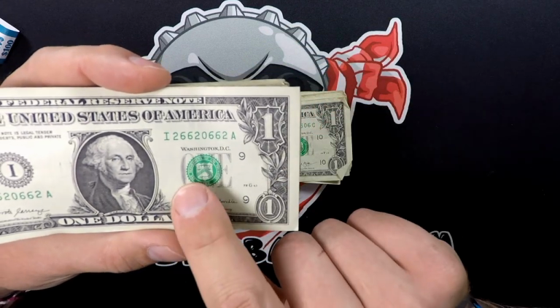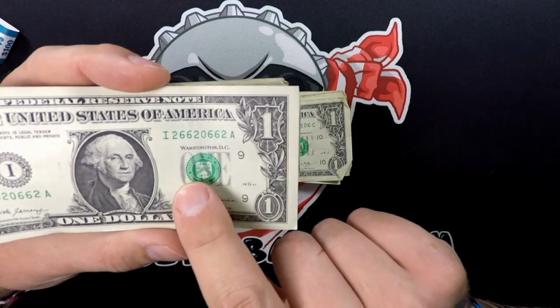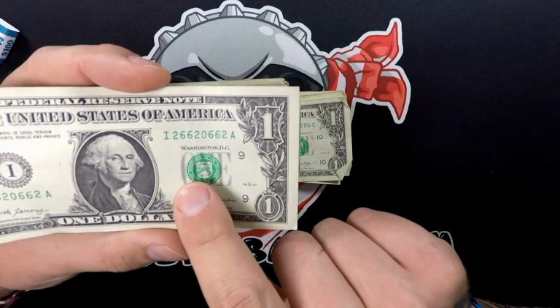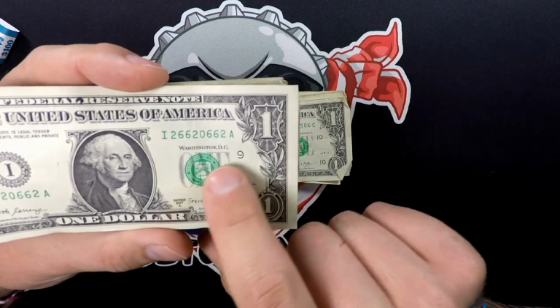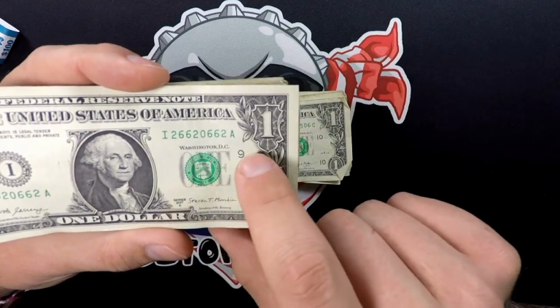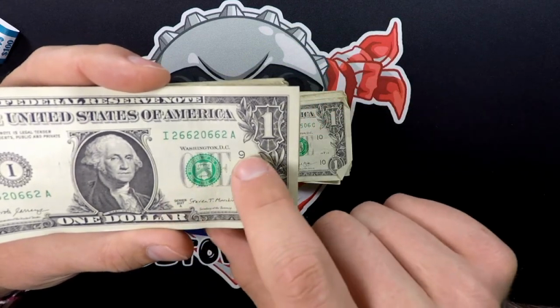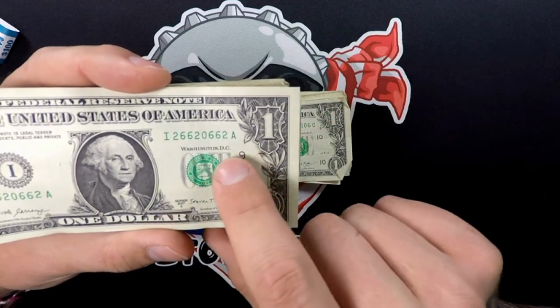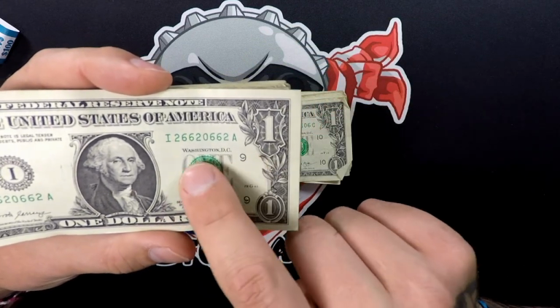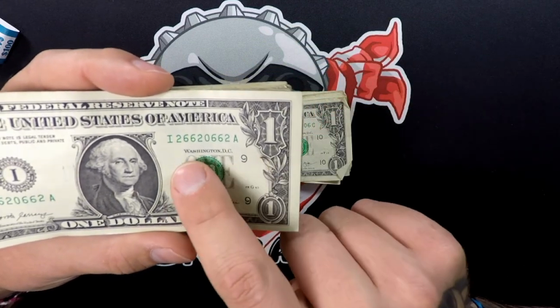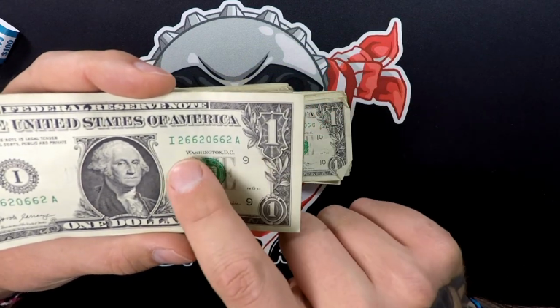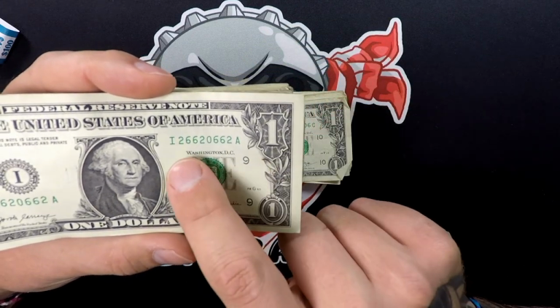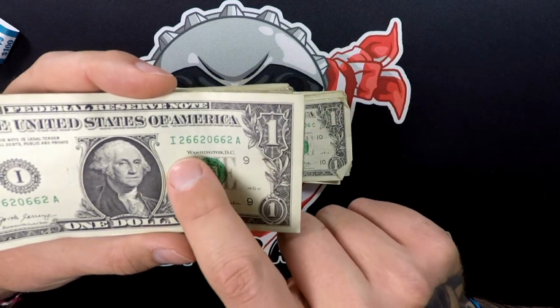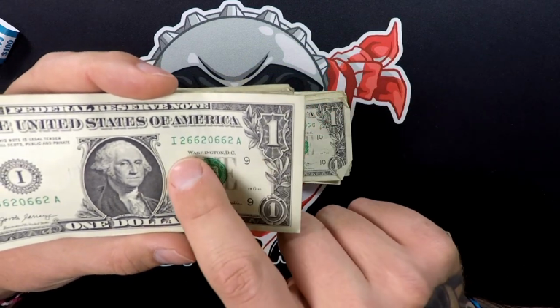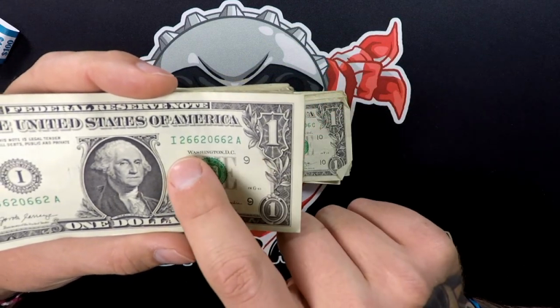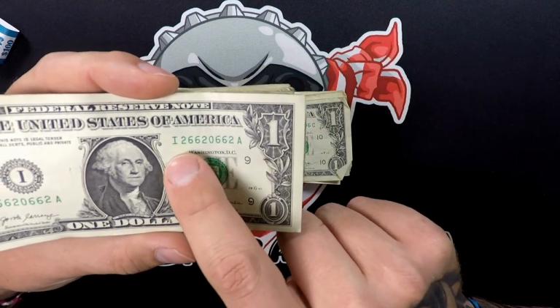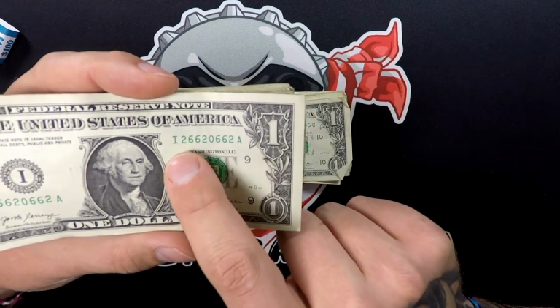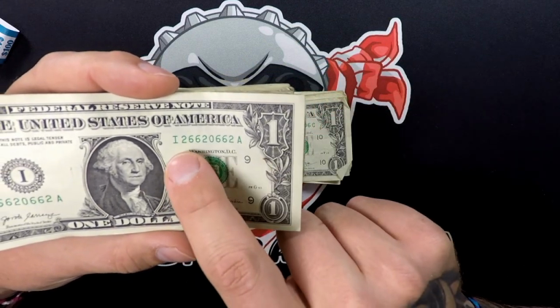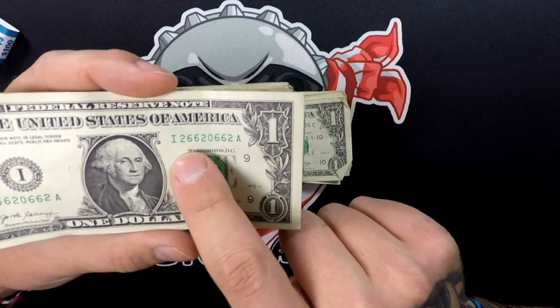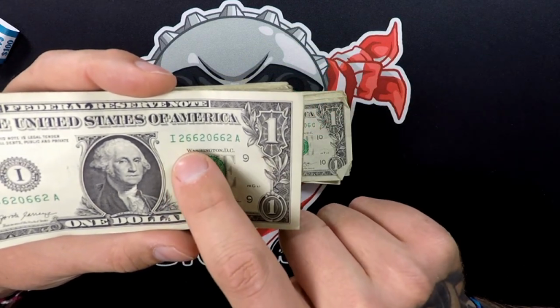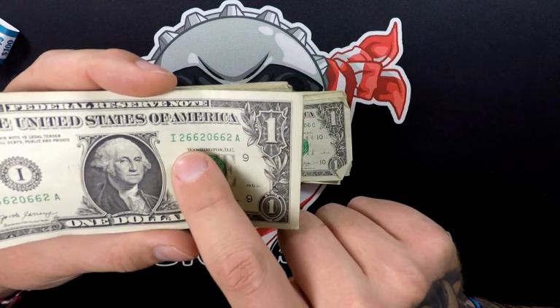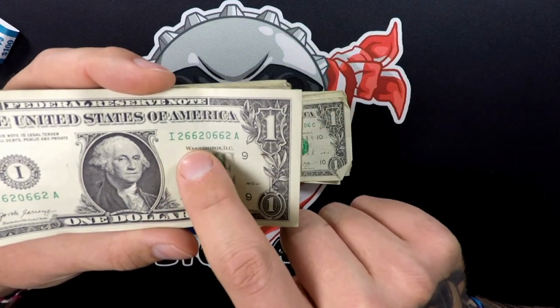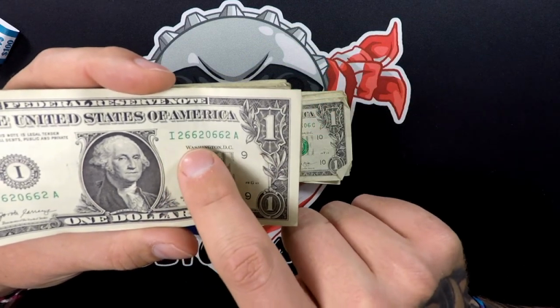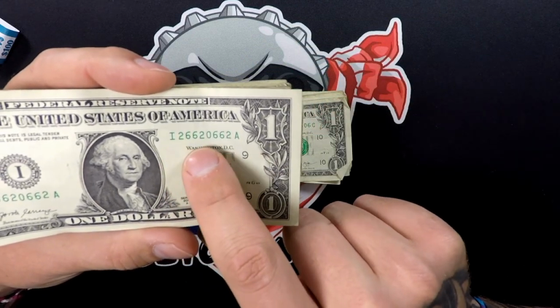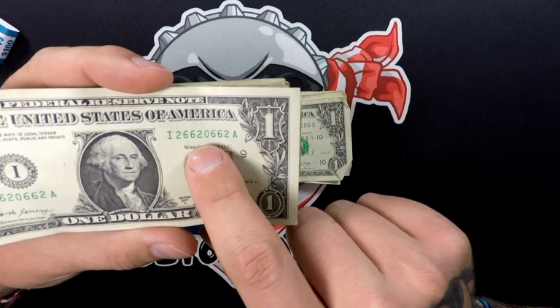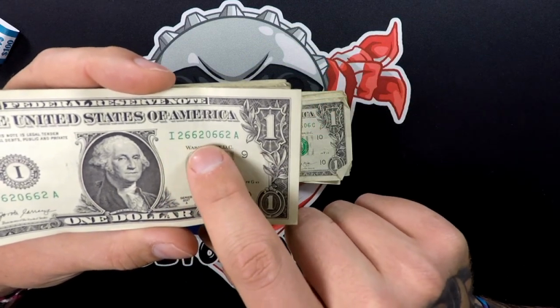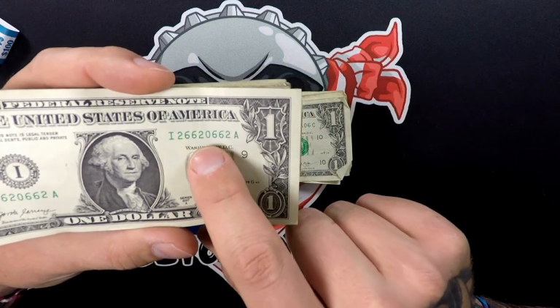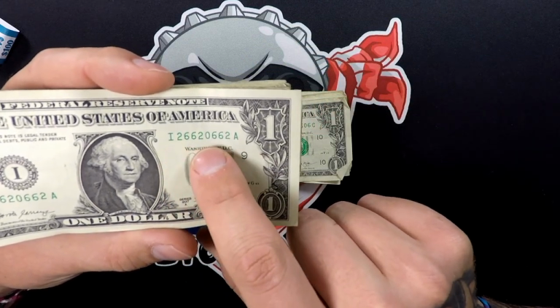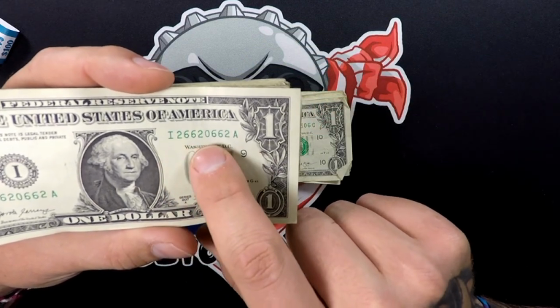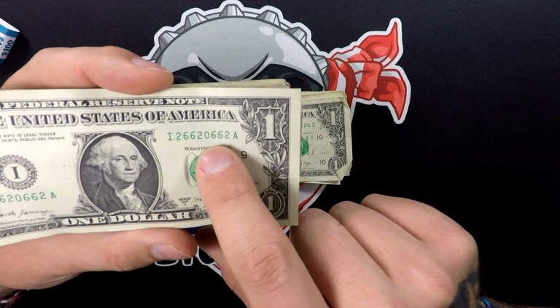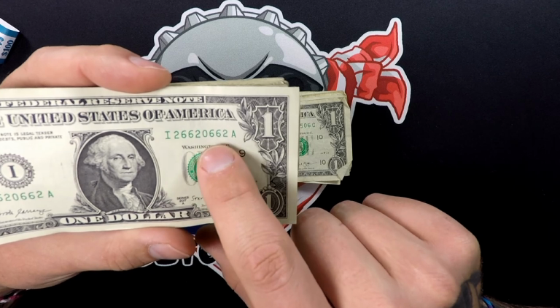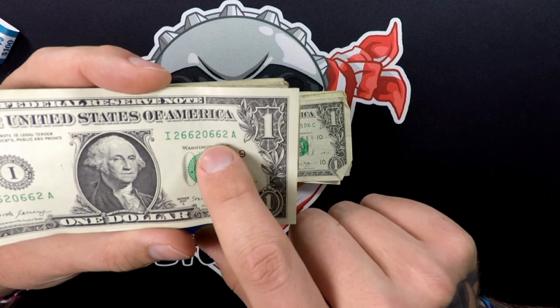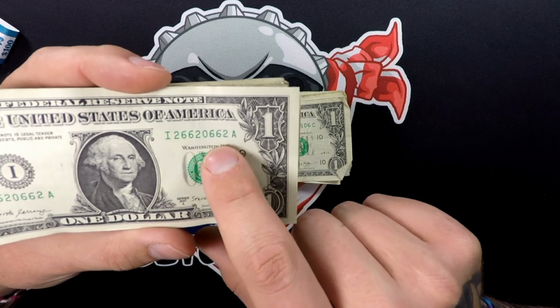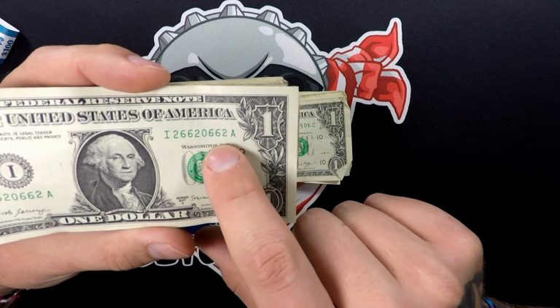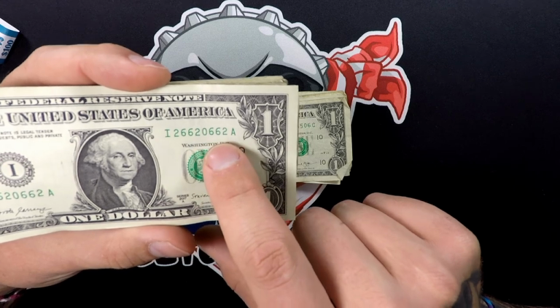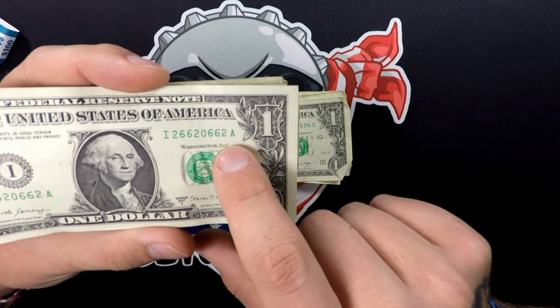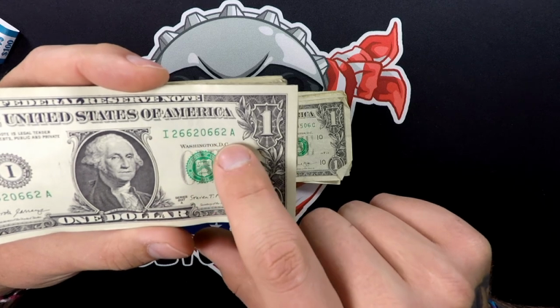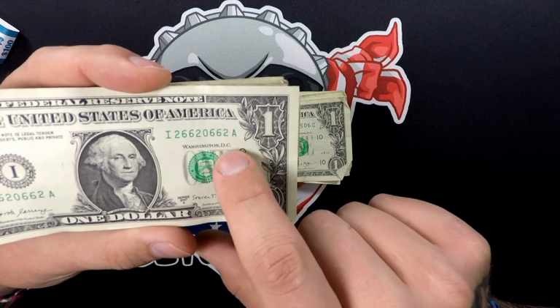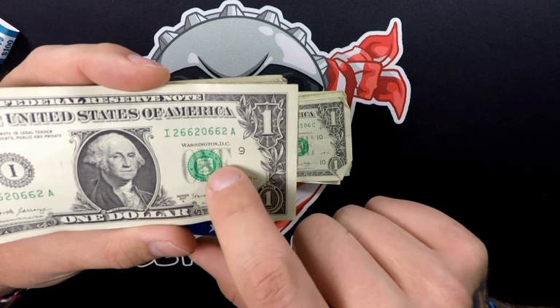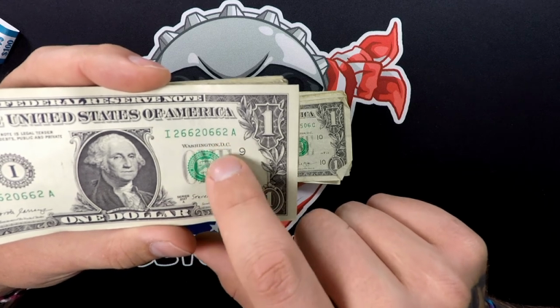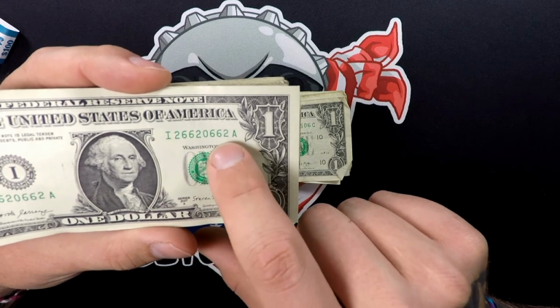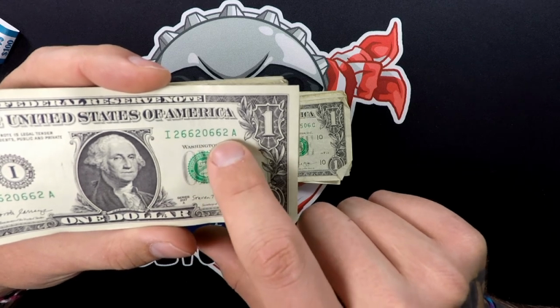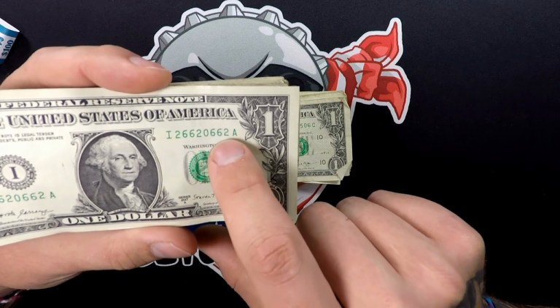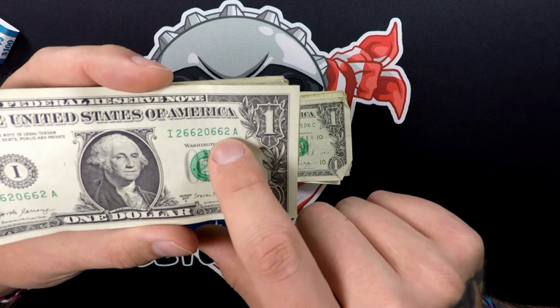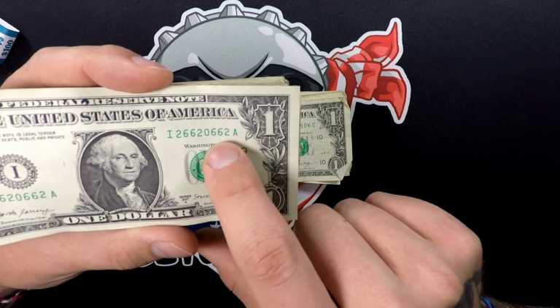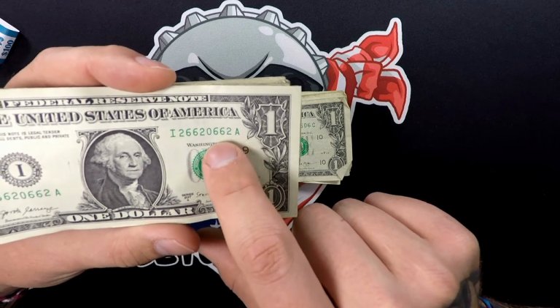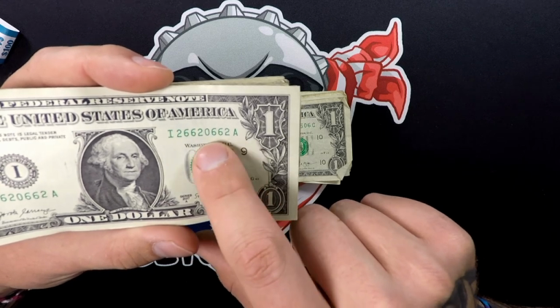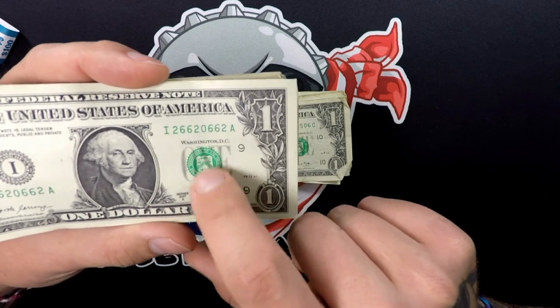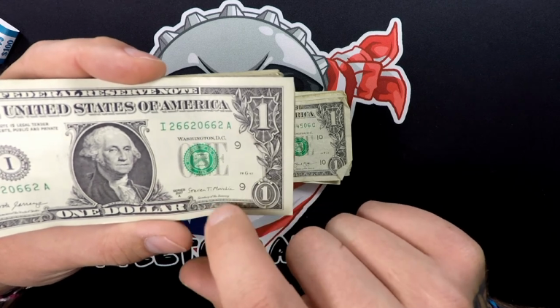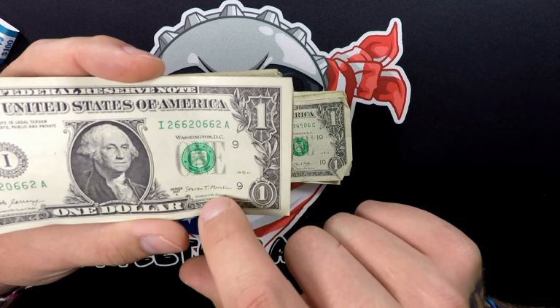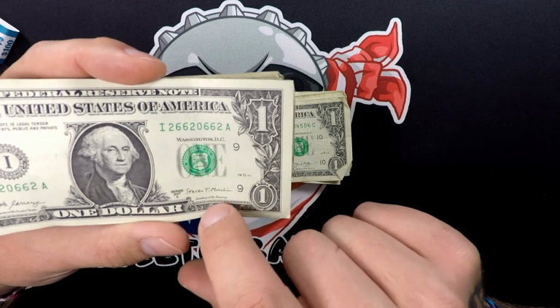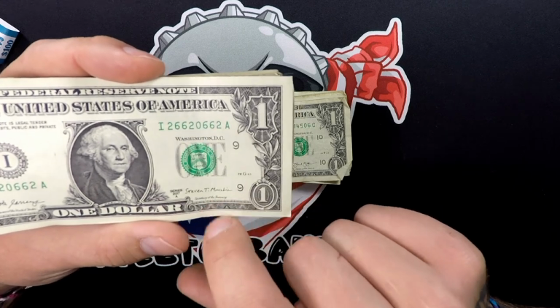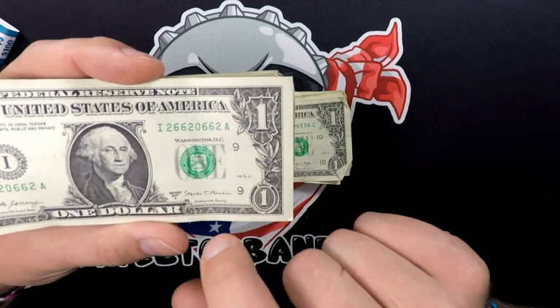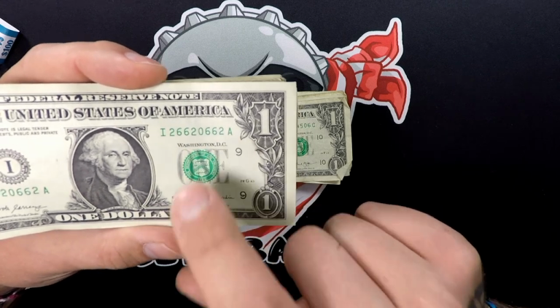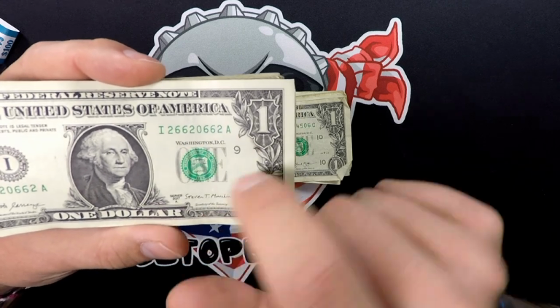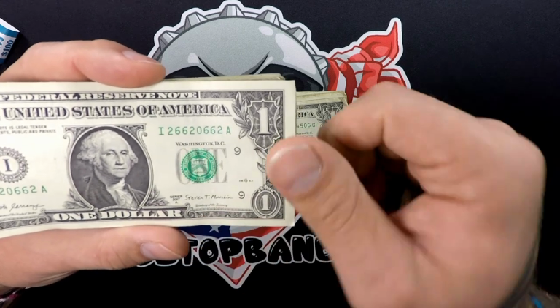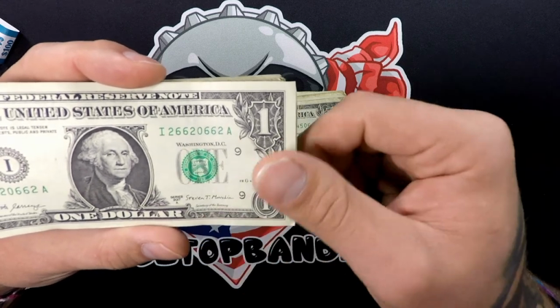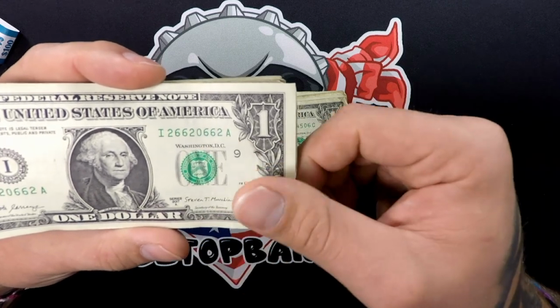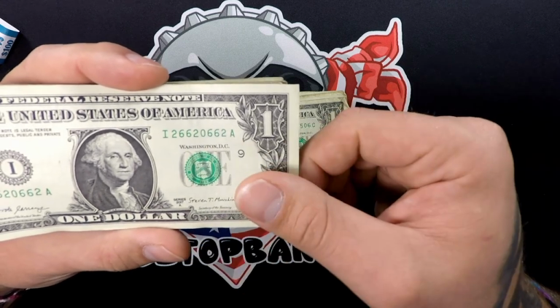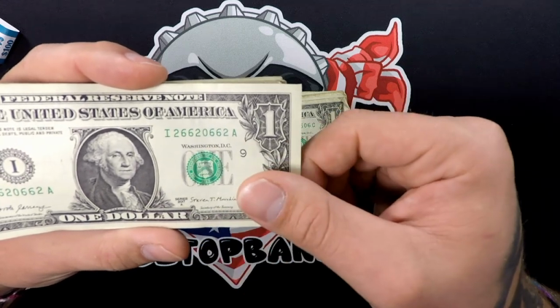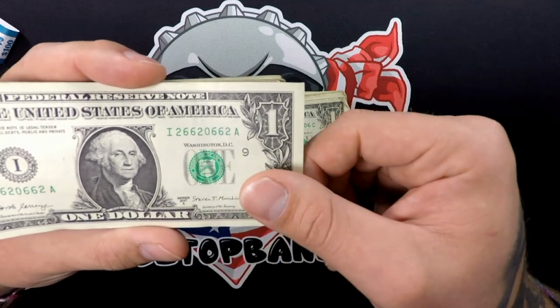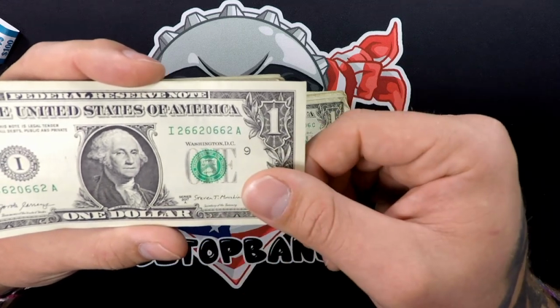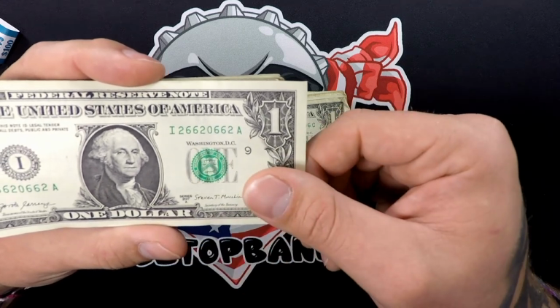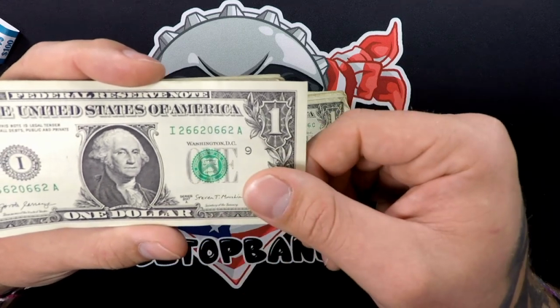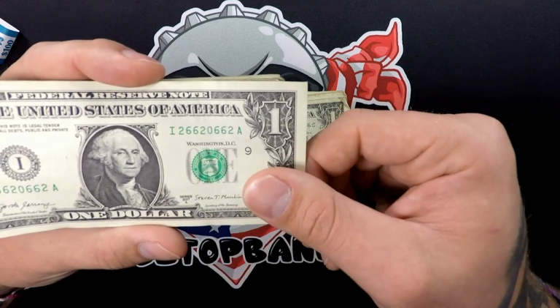Here we've got a trinary: 2-6-6-2-0-6-6-2. So 2, 6, and 0. We'll definitely keep that one out.